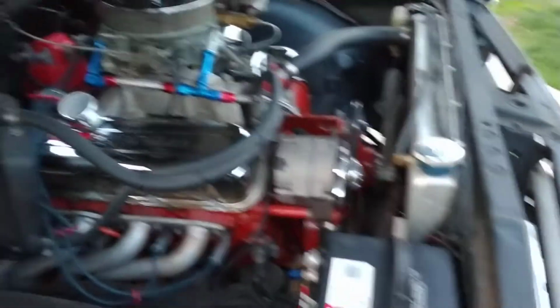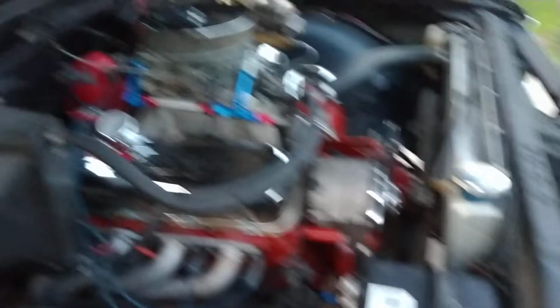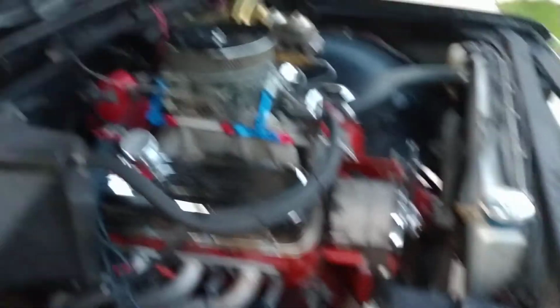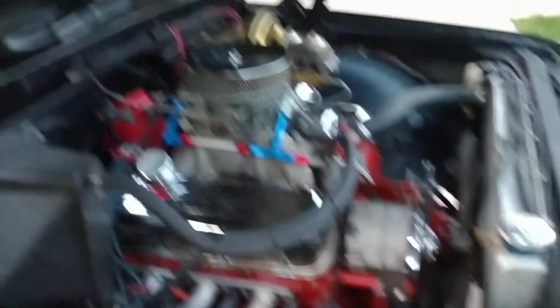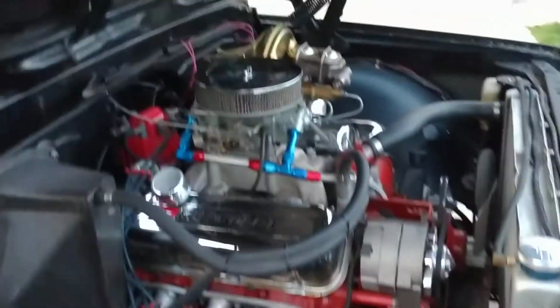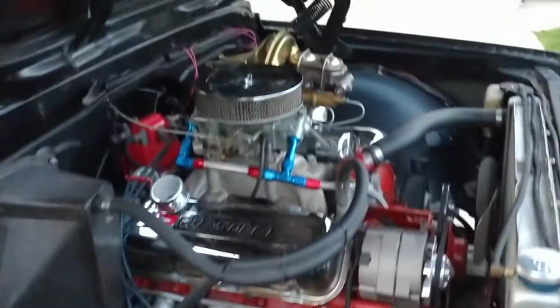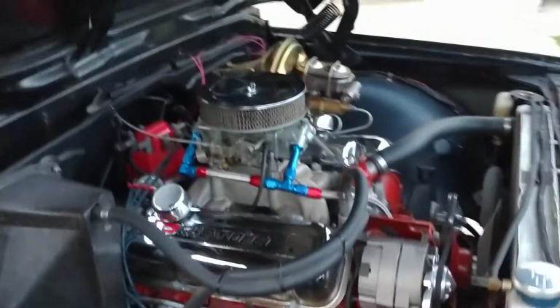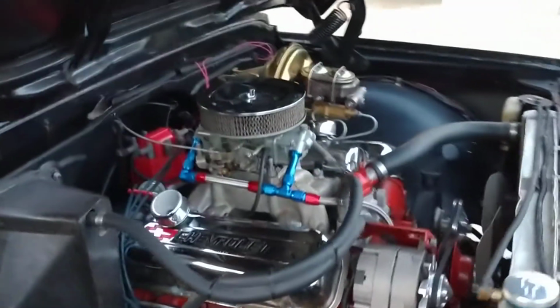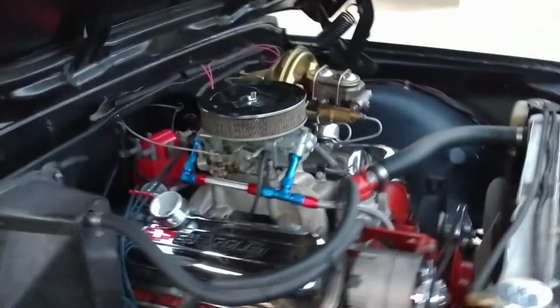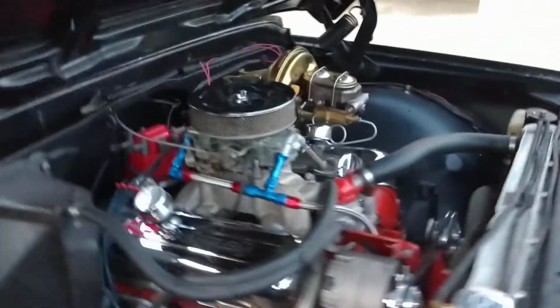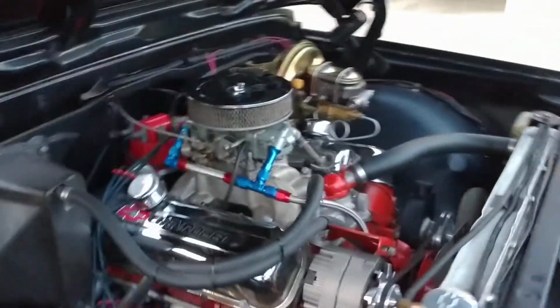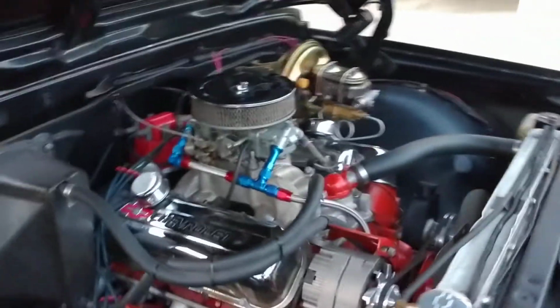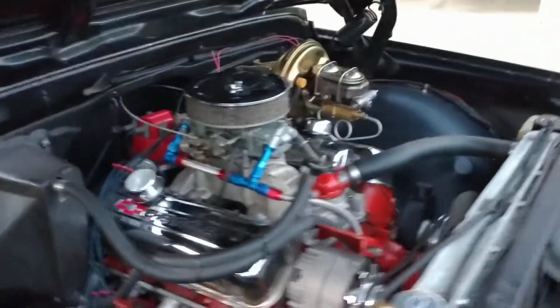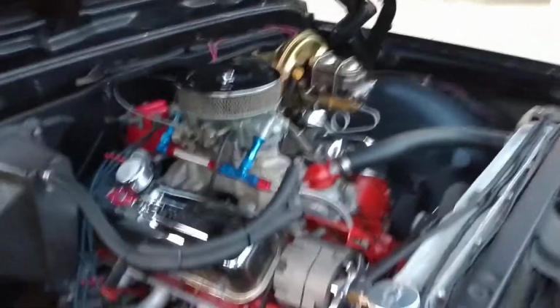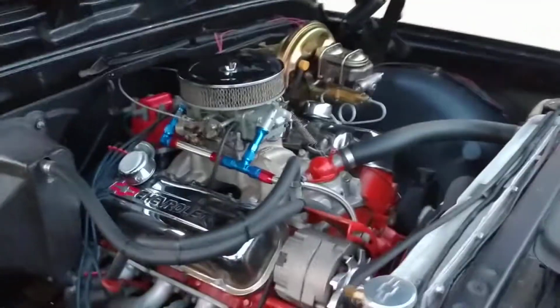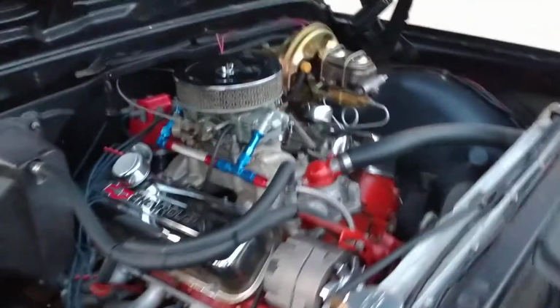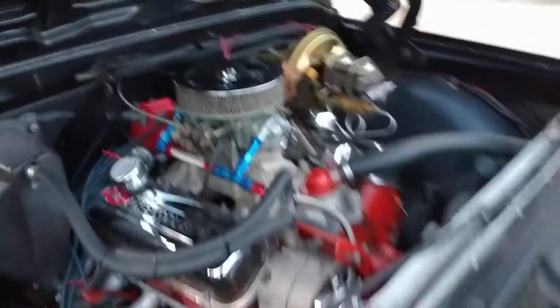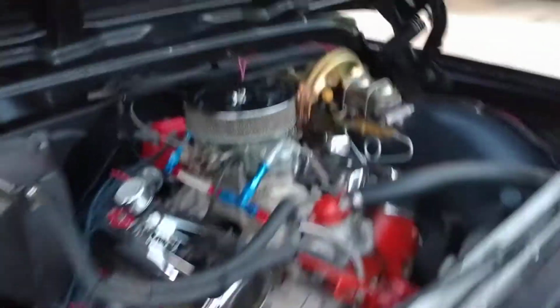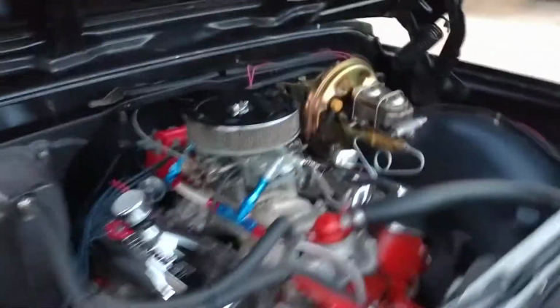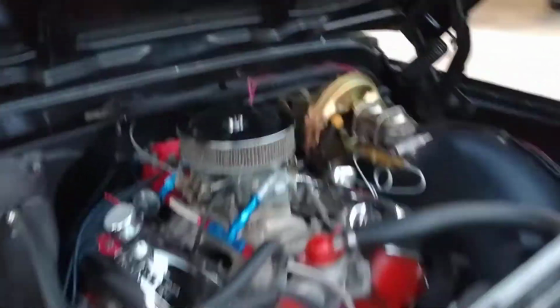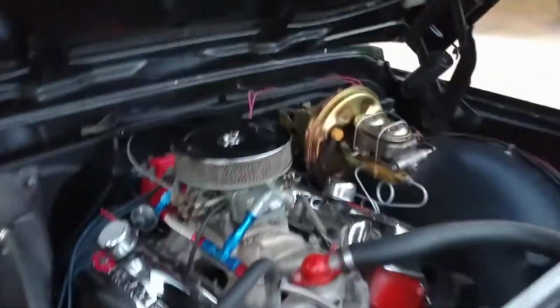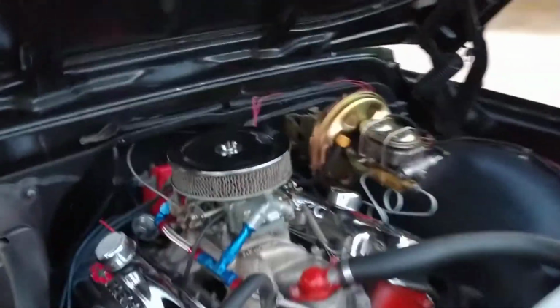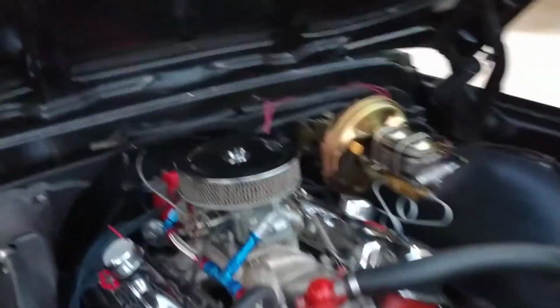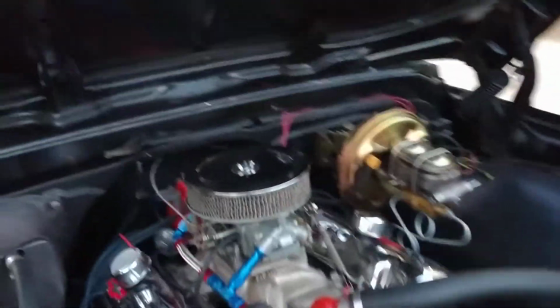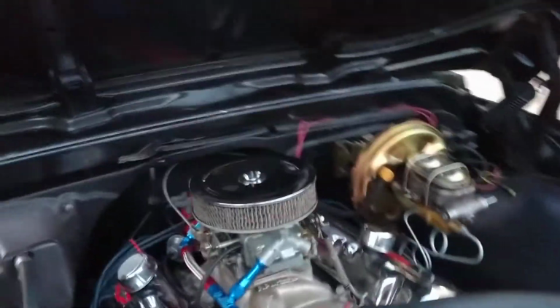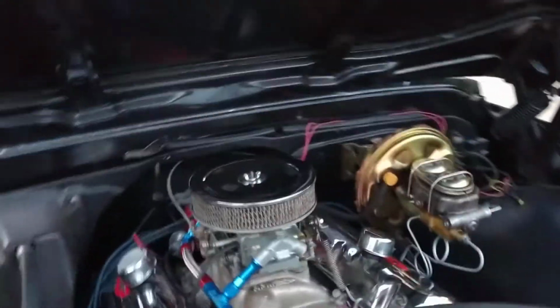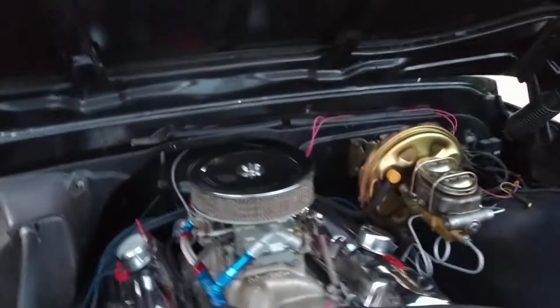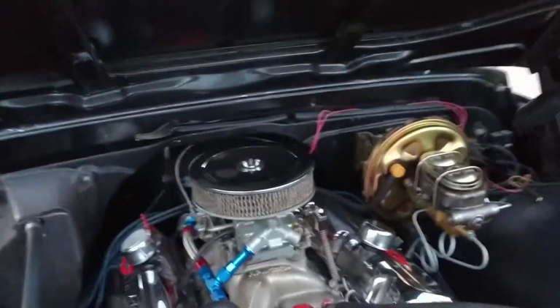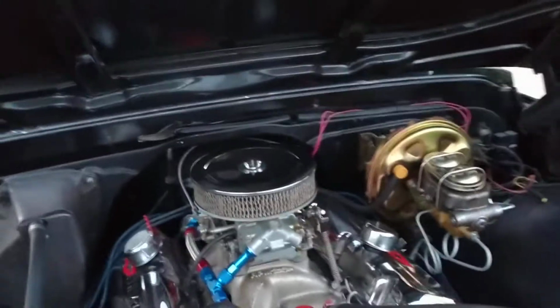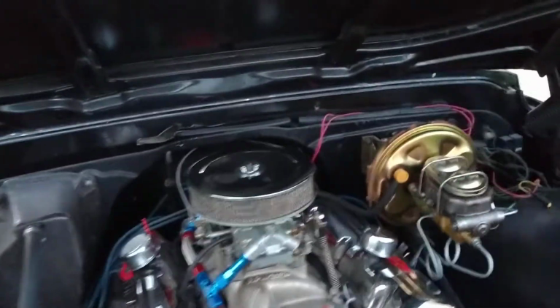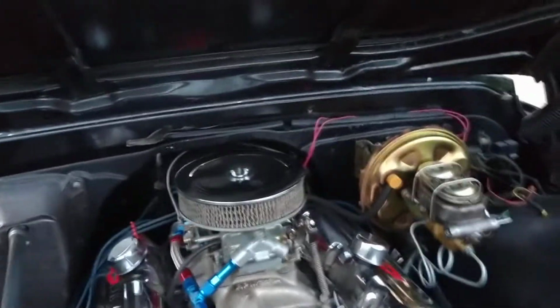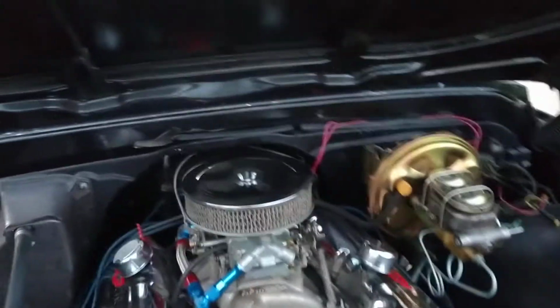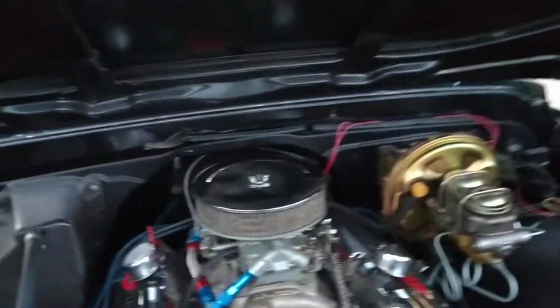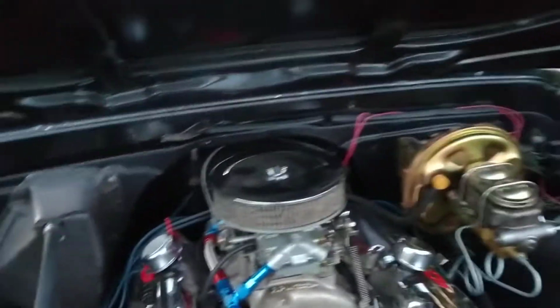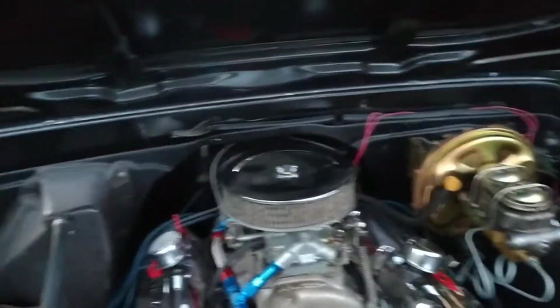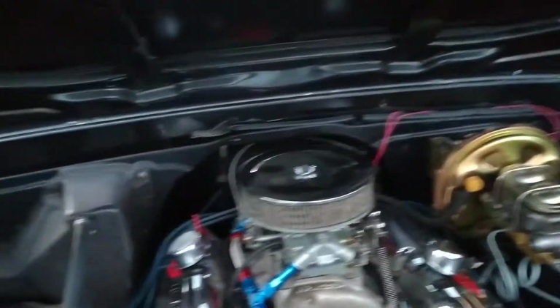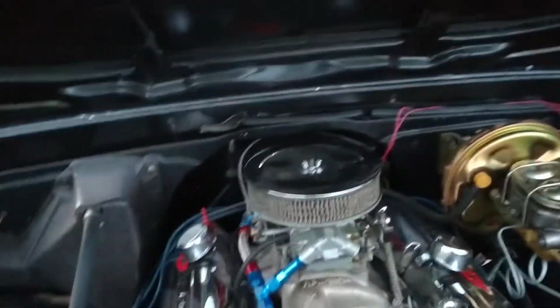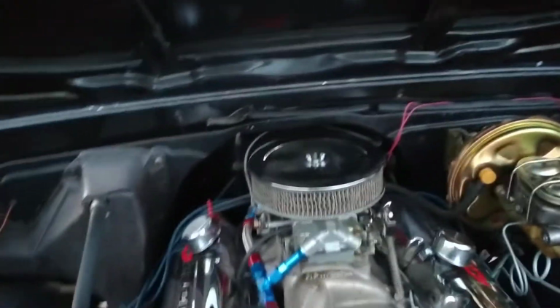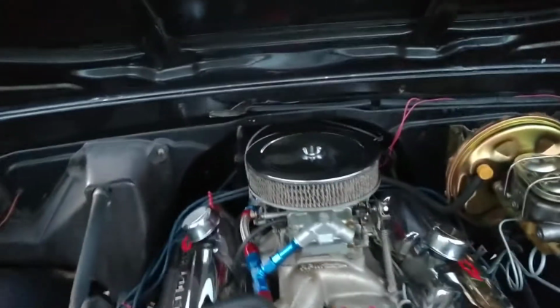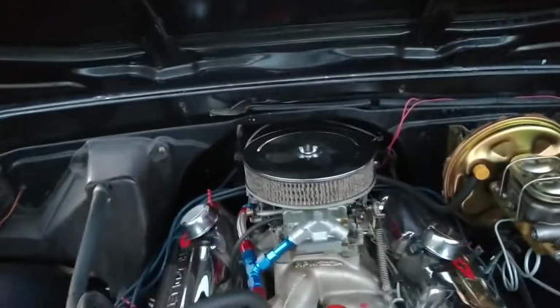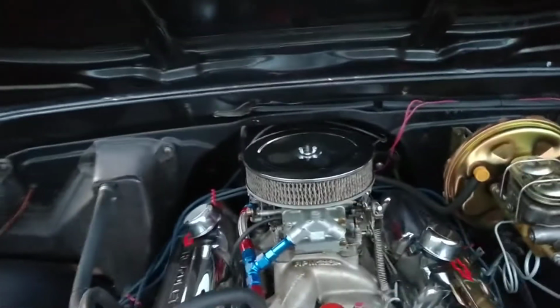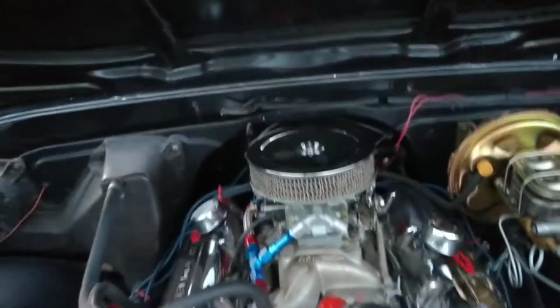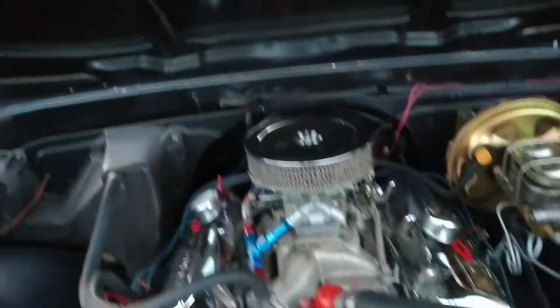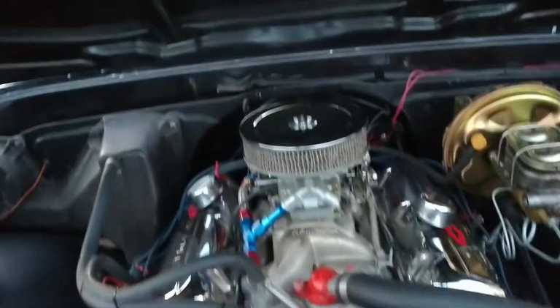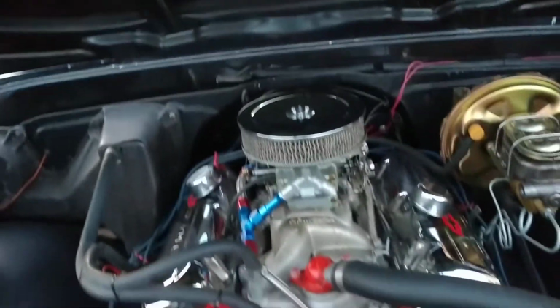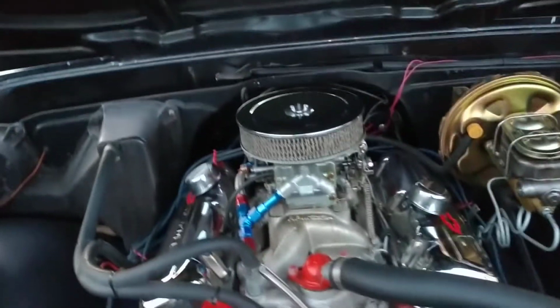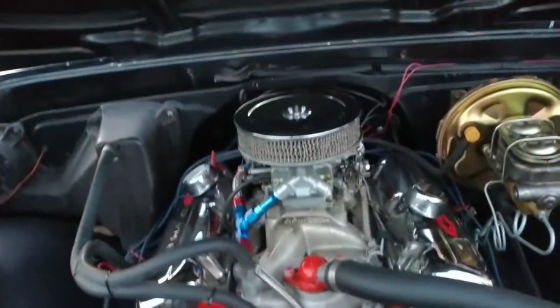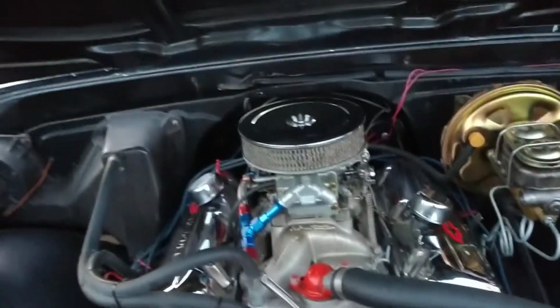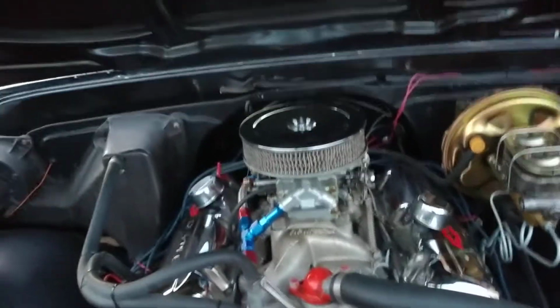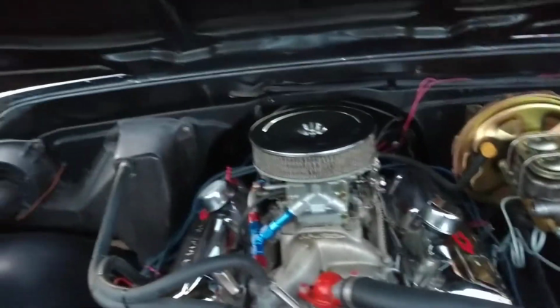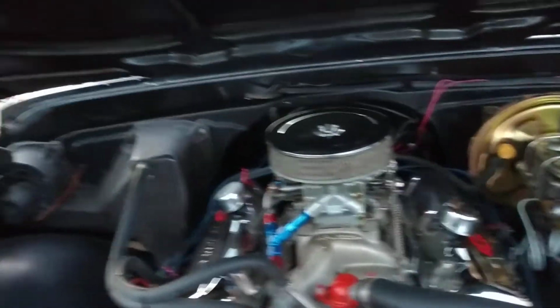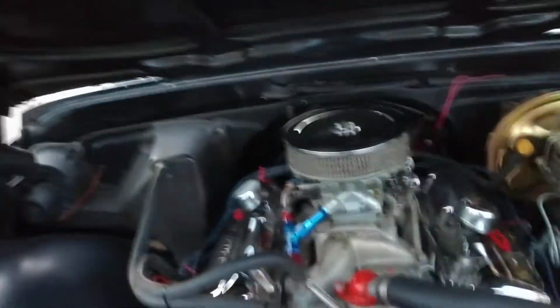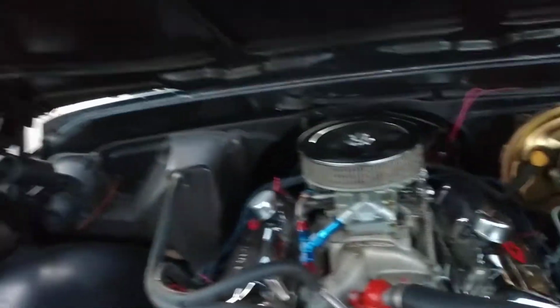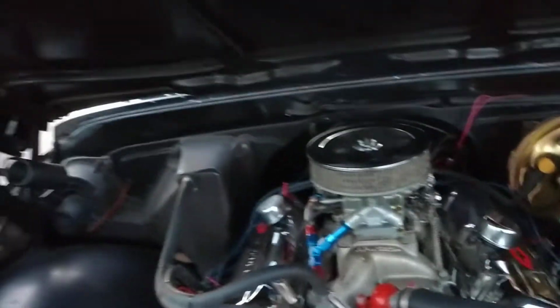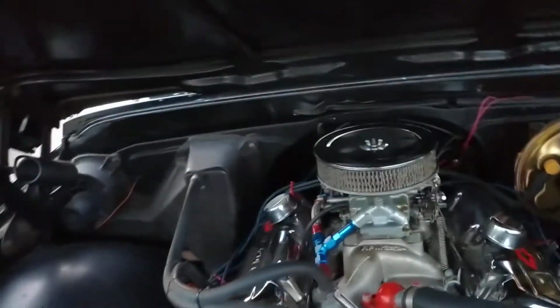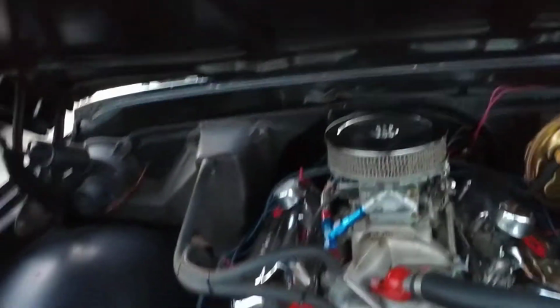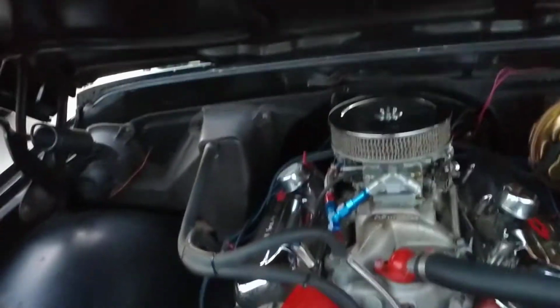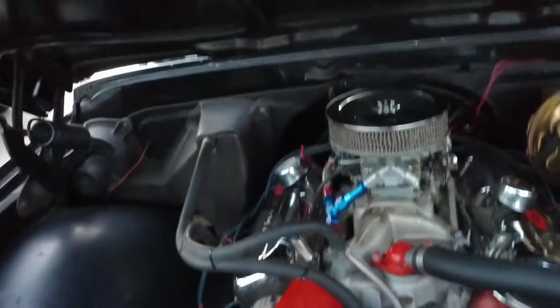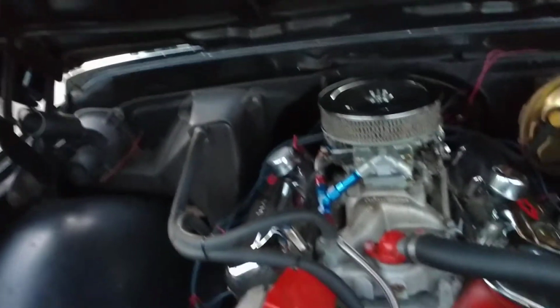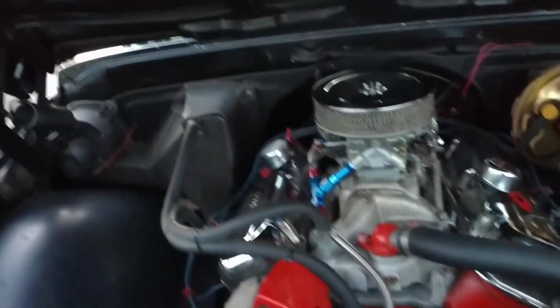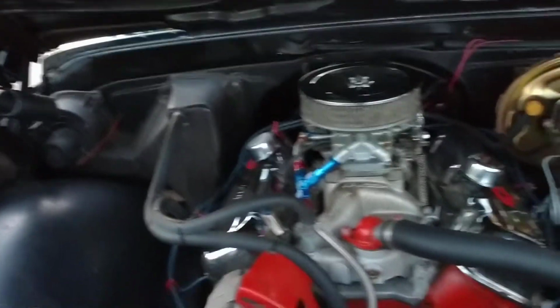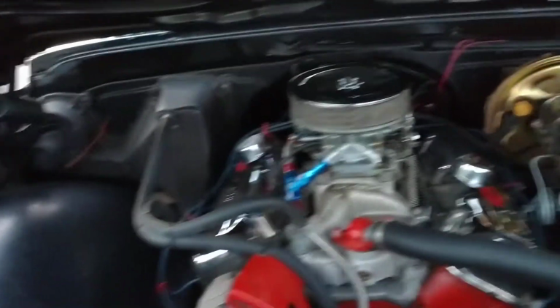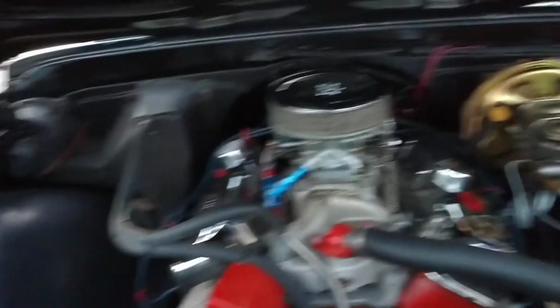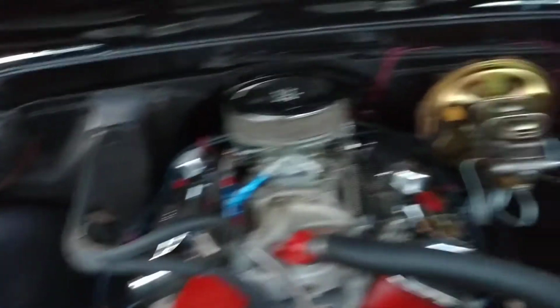It's got a Holley 850 on it. 454 — I think it's been punched out once to a 468.